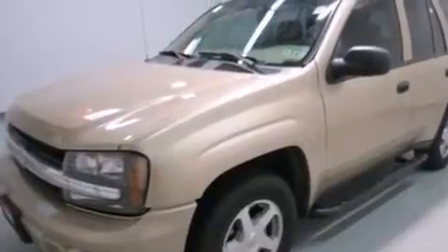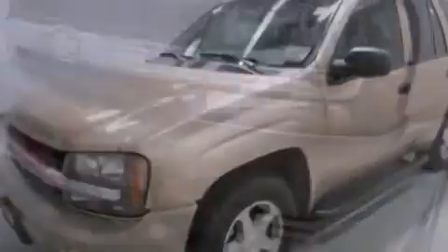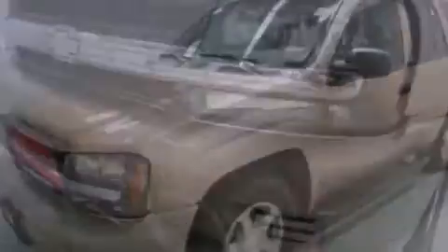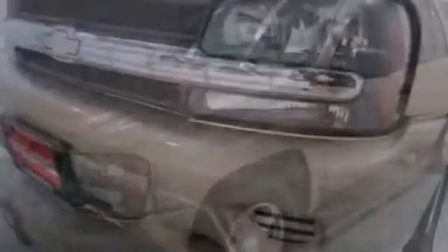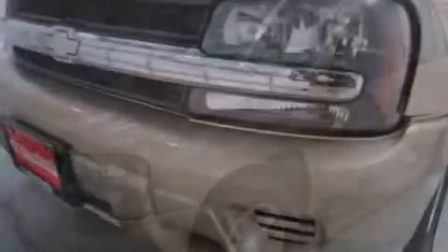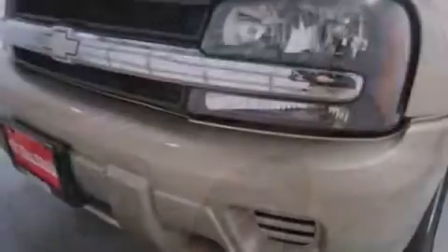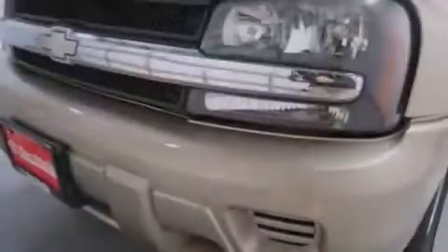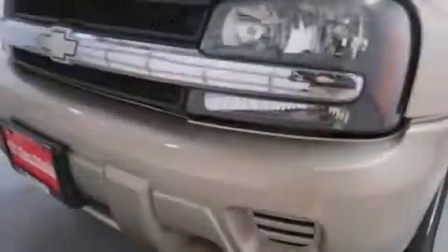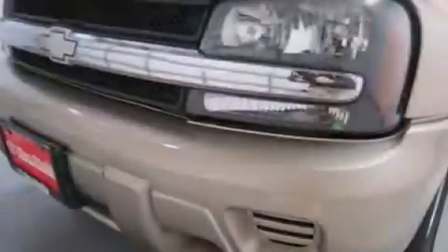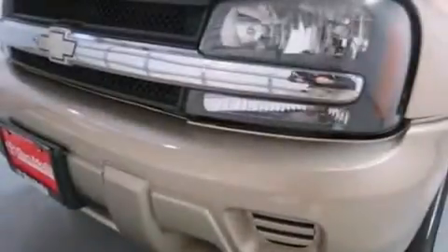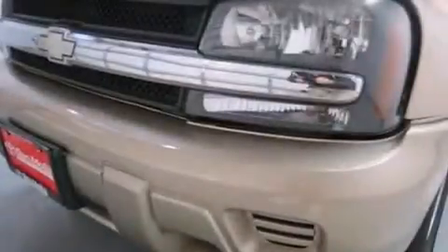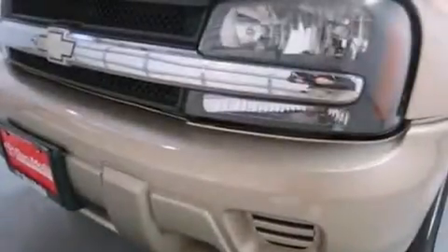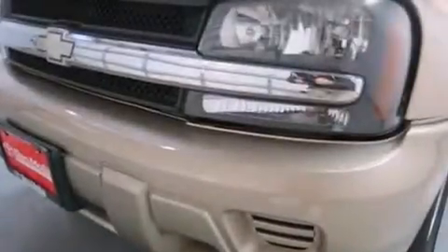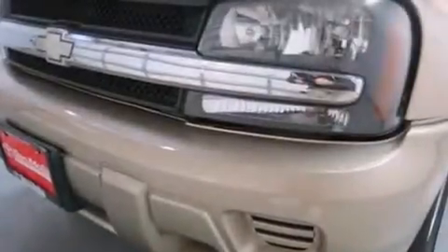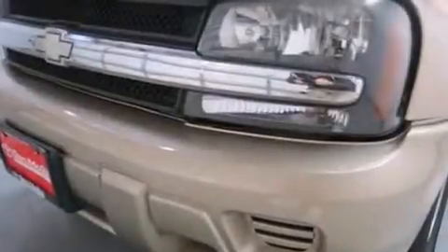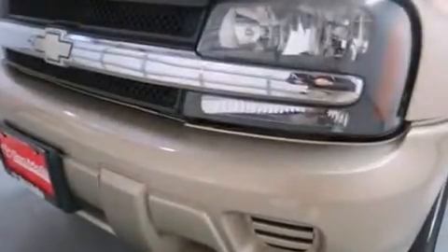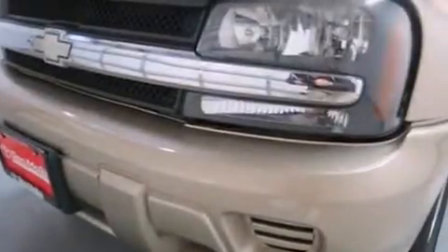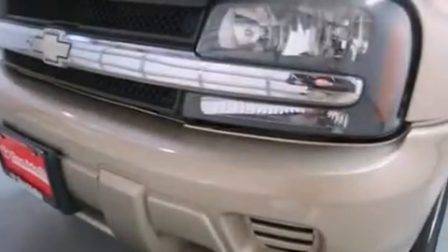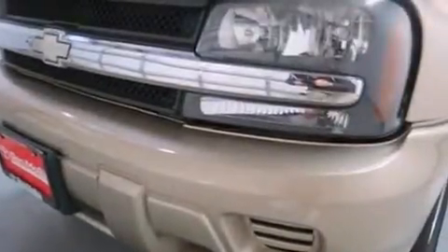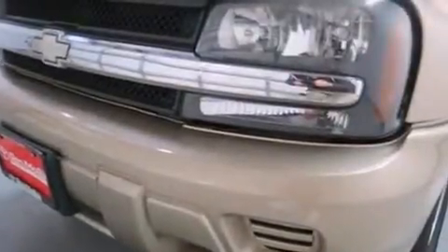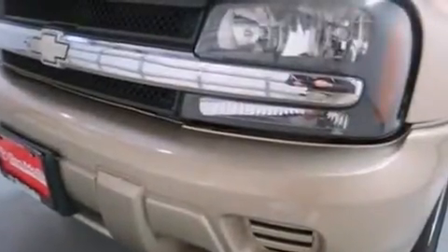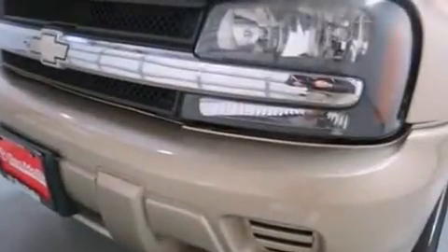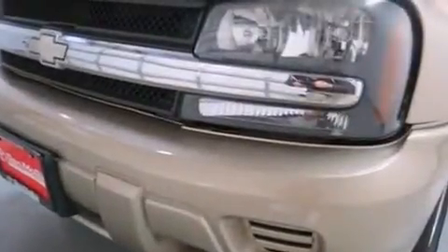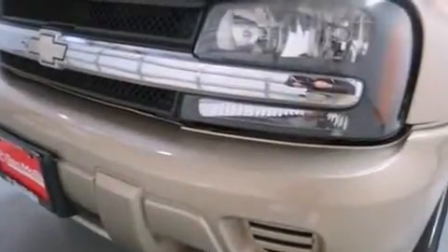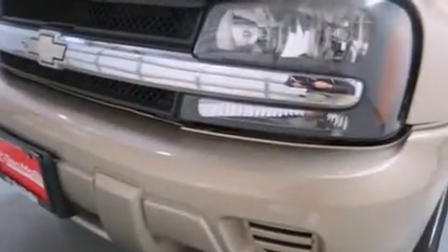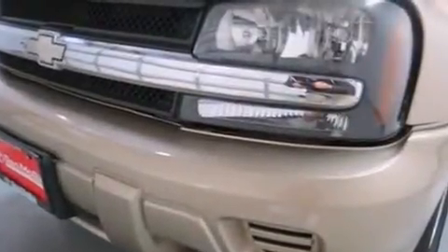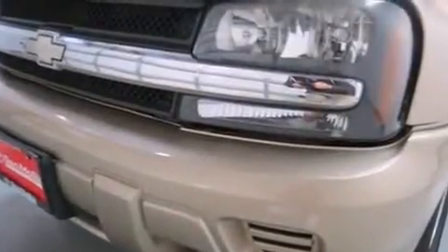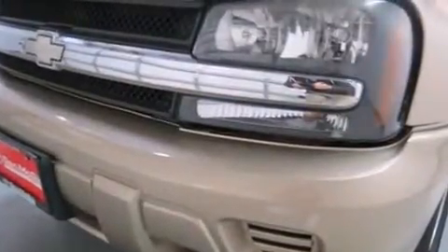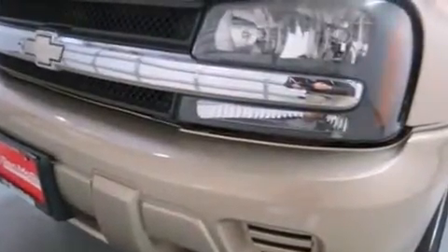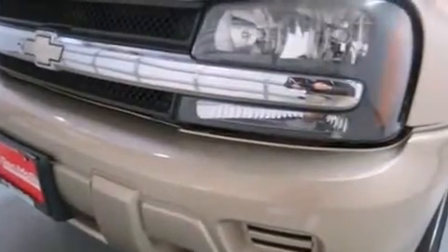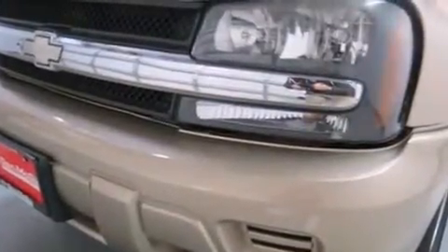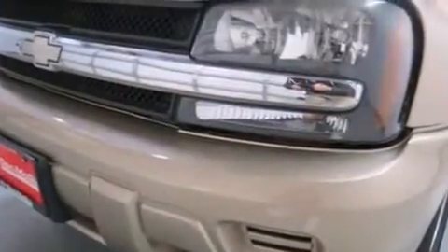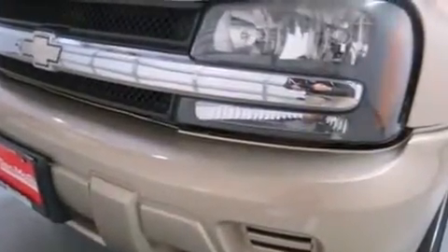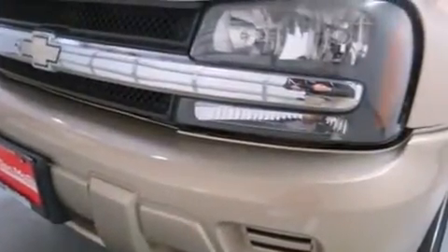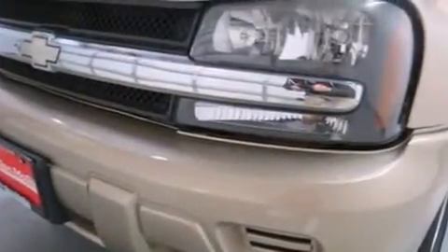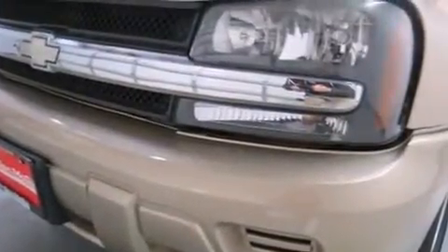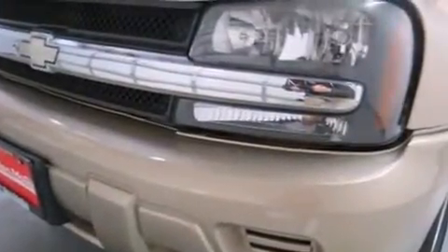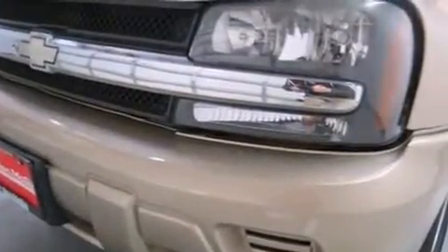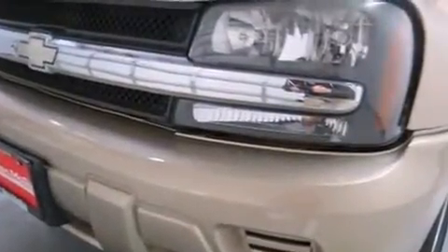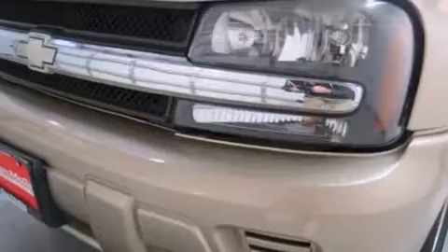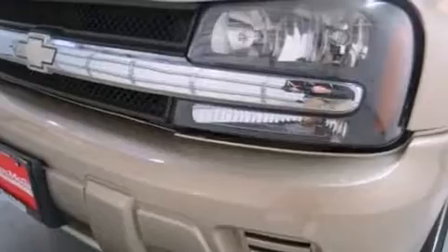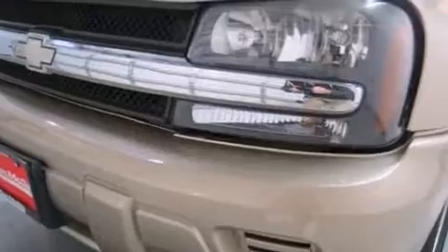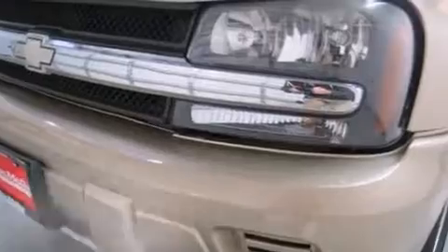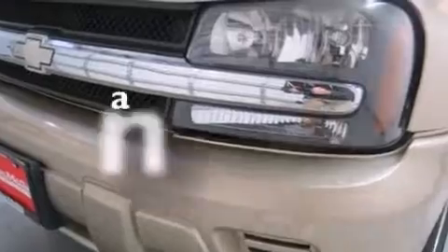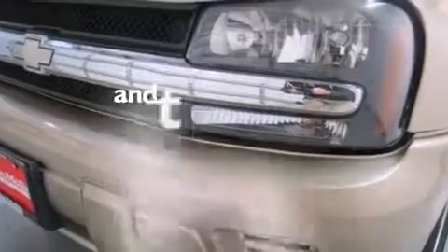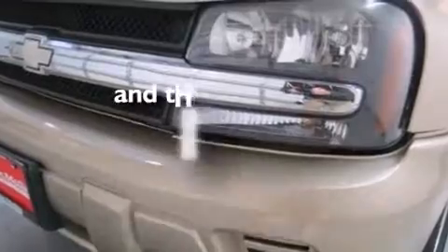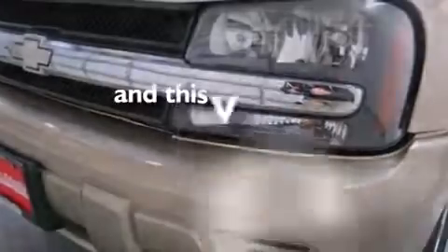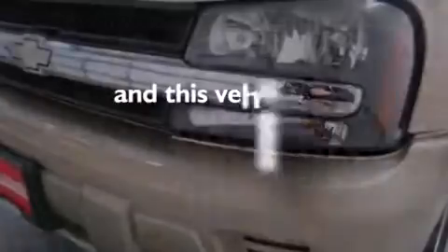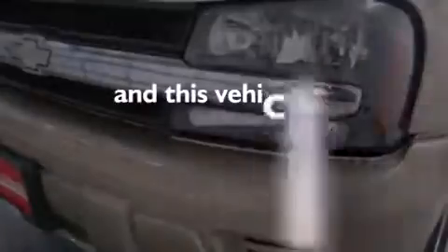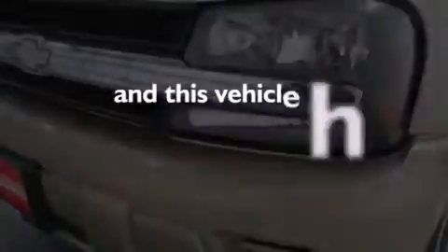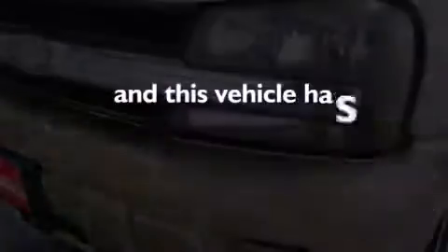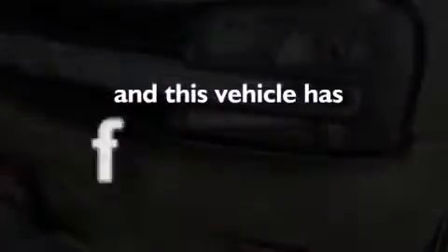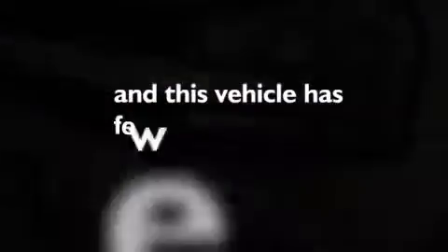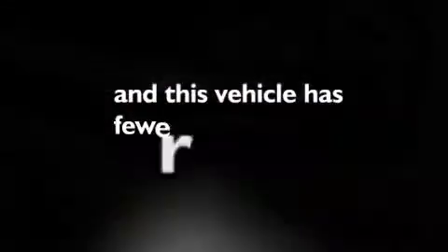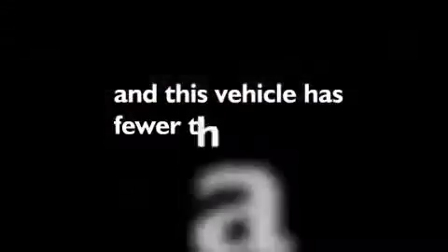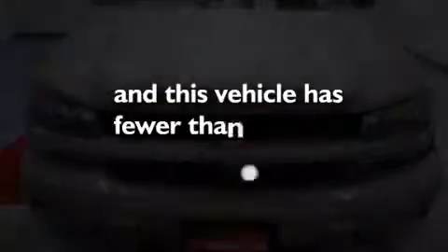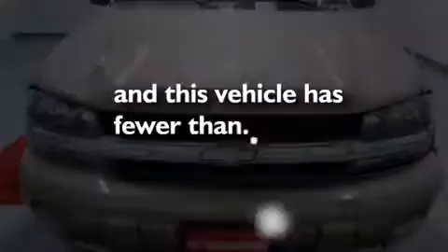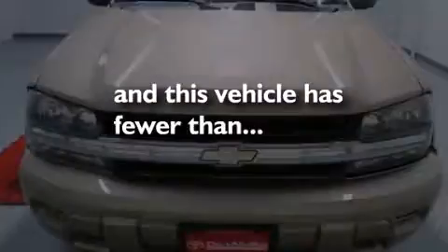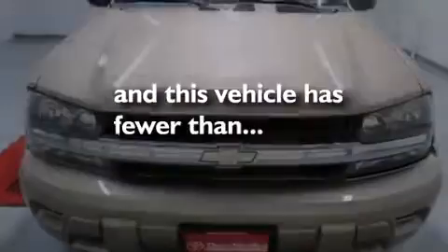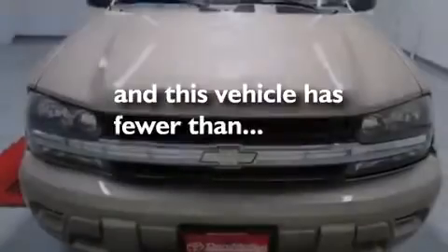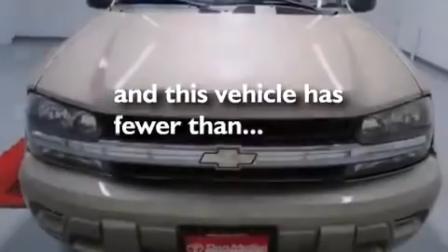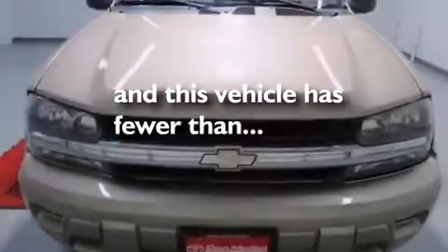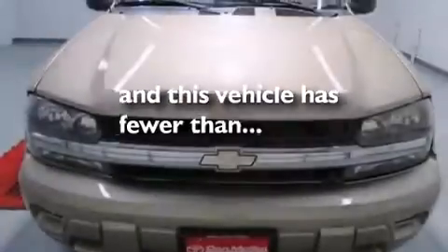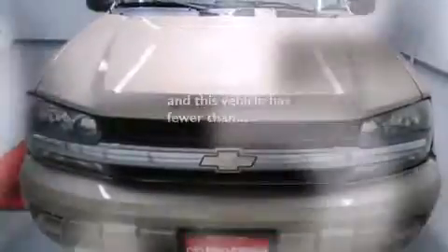Four-wheel disc brakes with ABS, a trailer hitch receiver, and this vehicle has less than 50,000 miles.